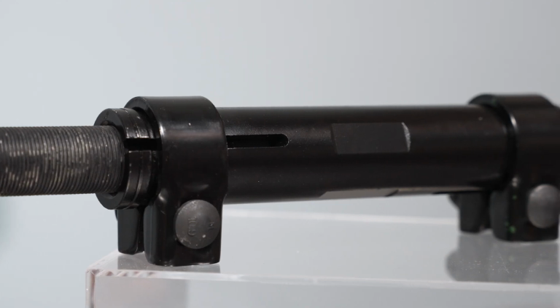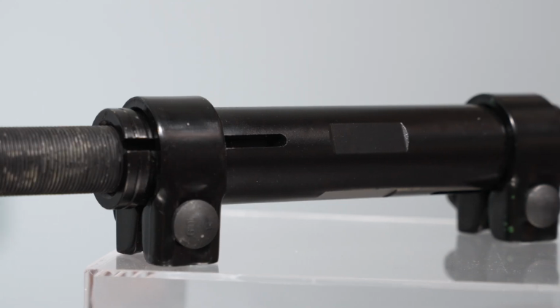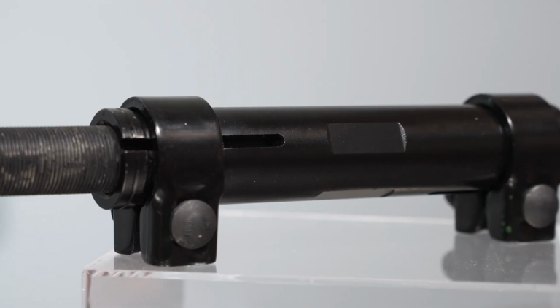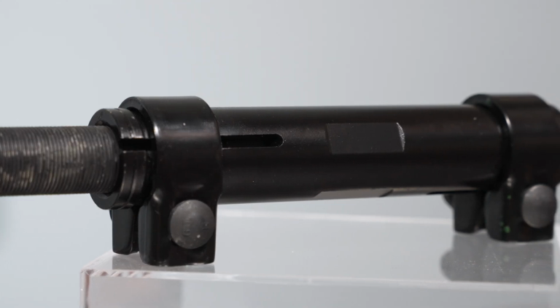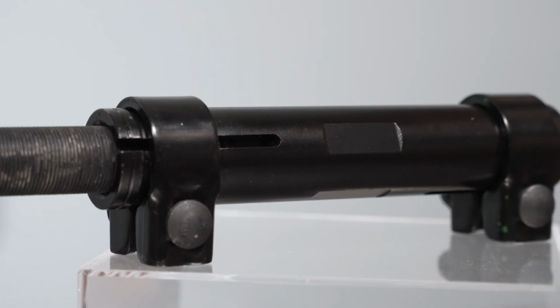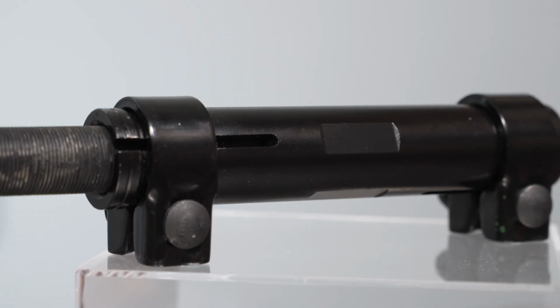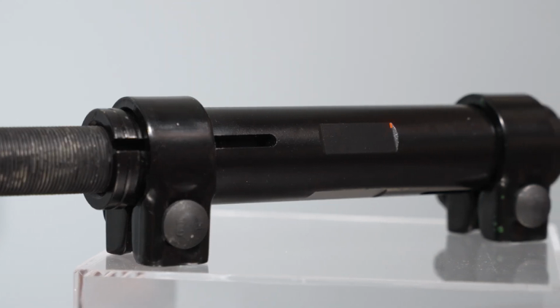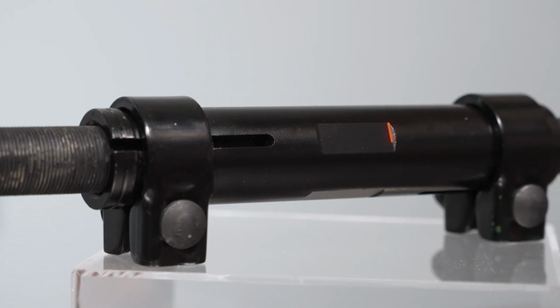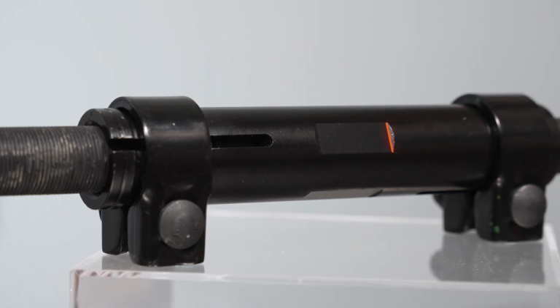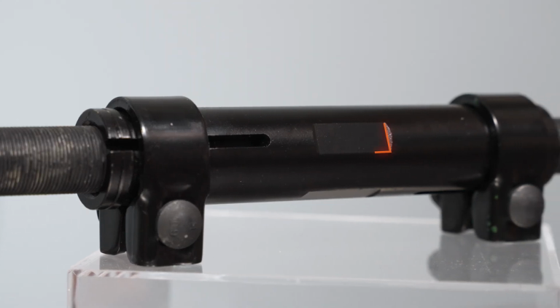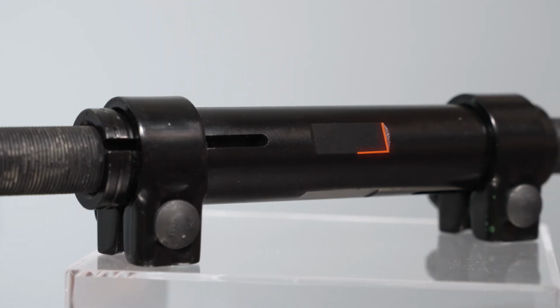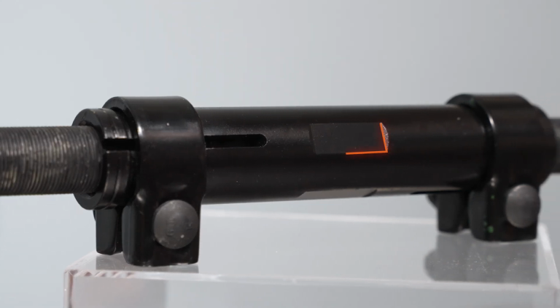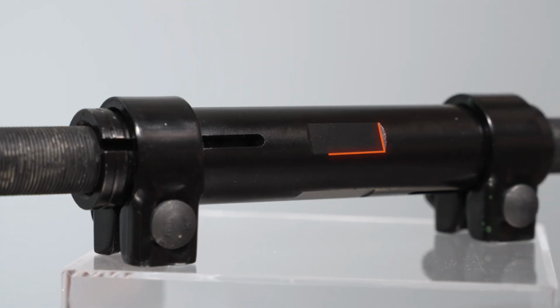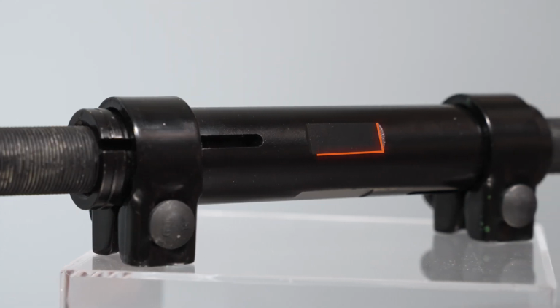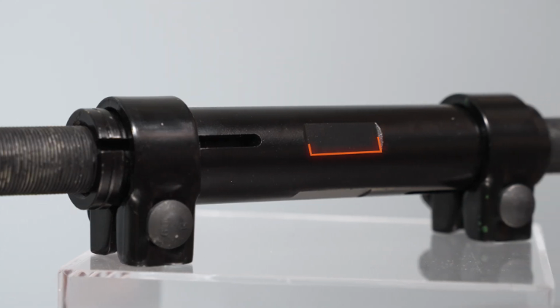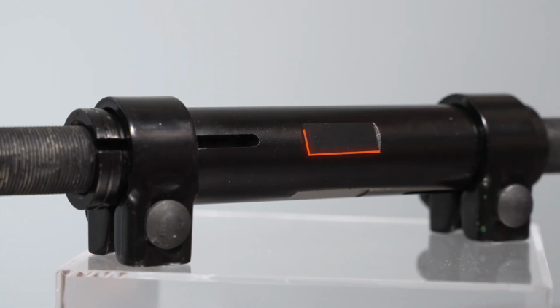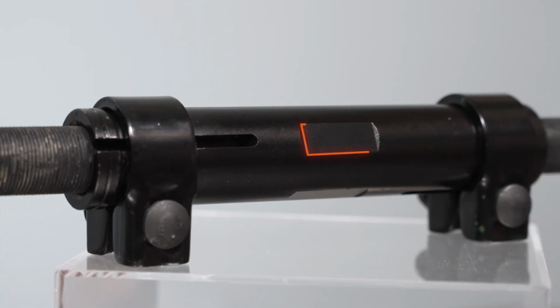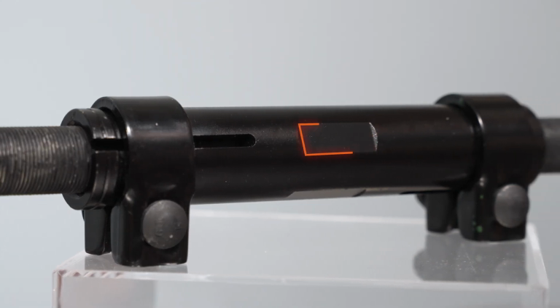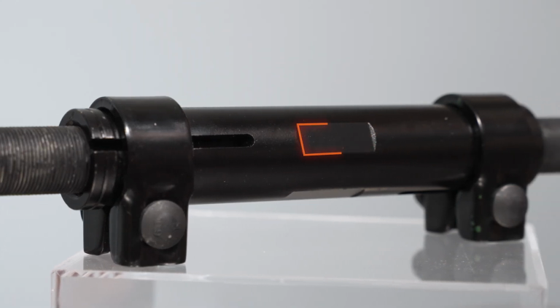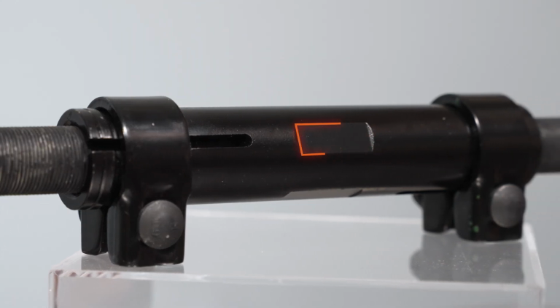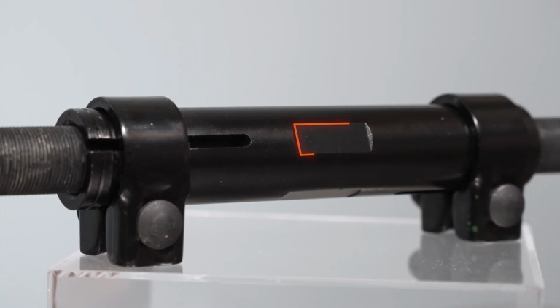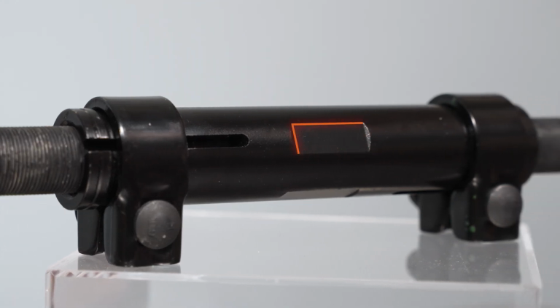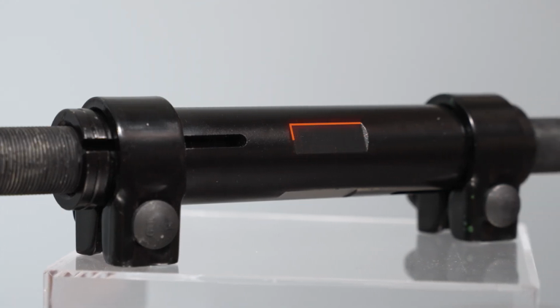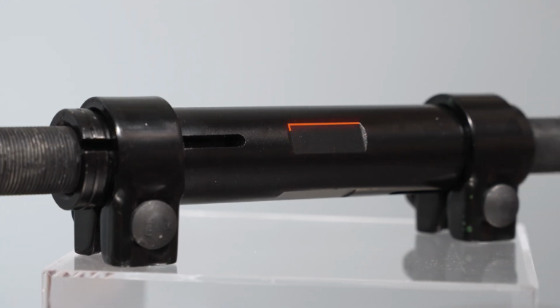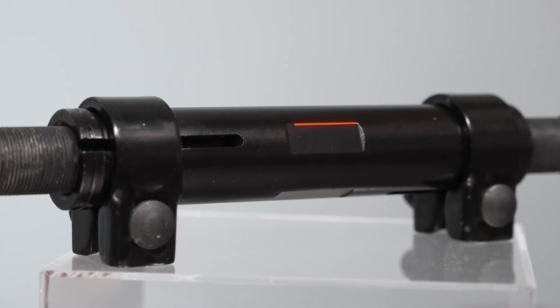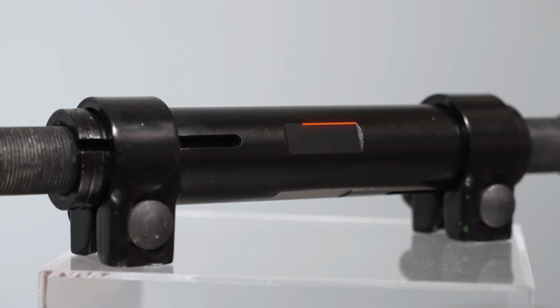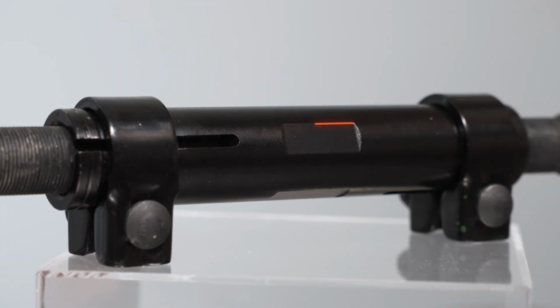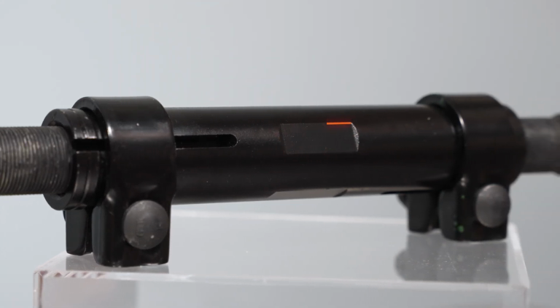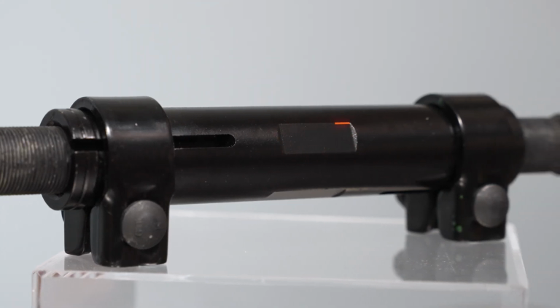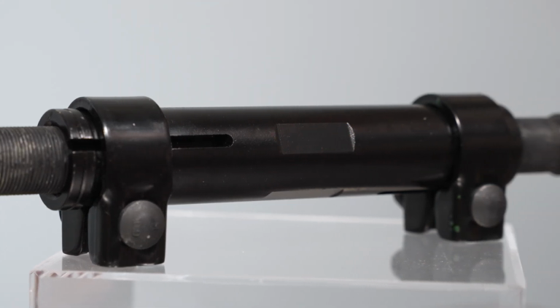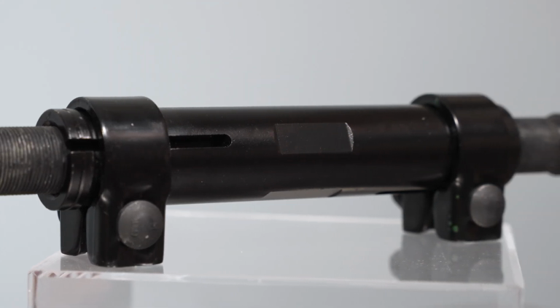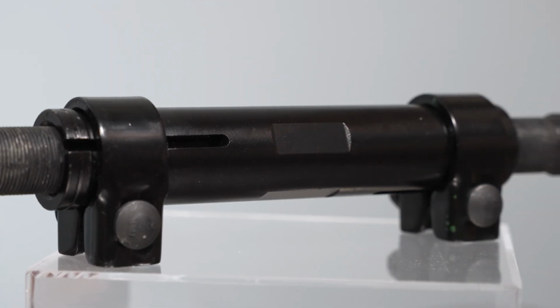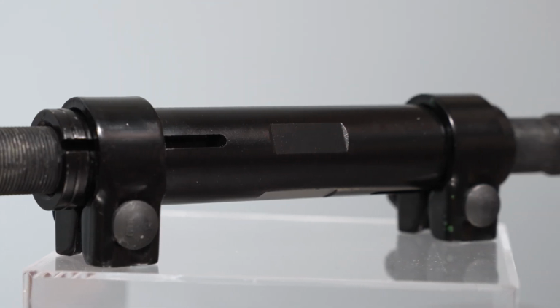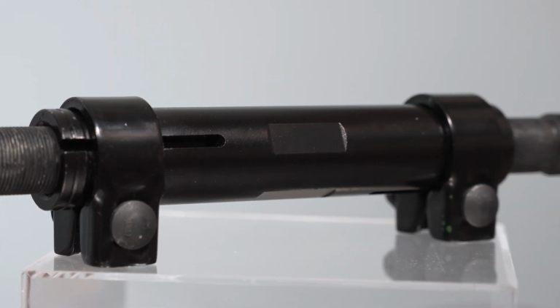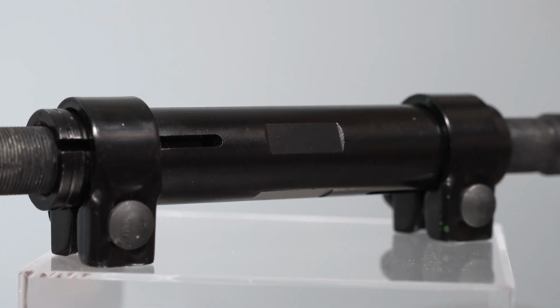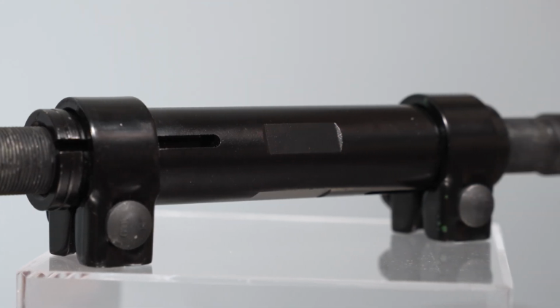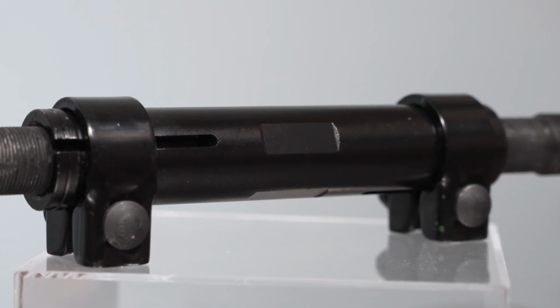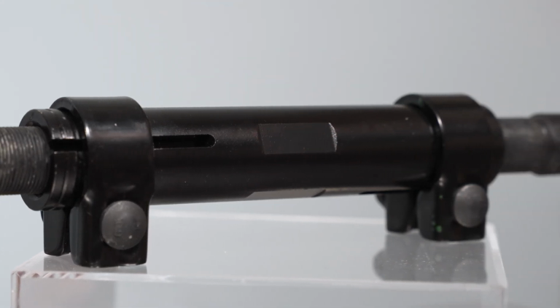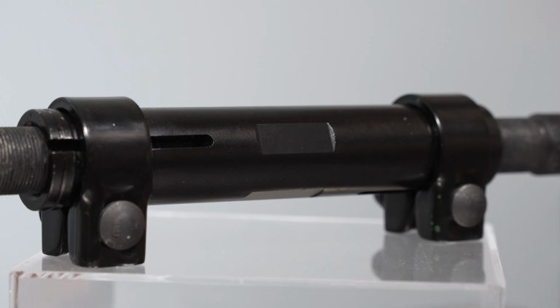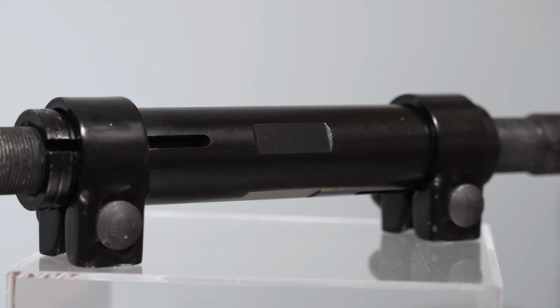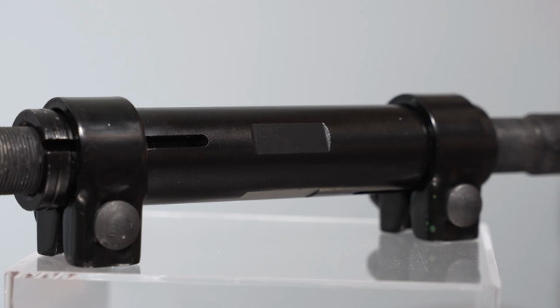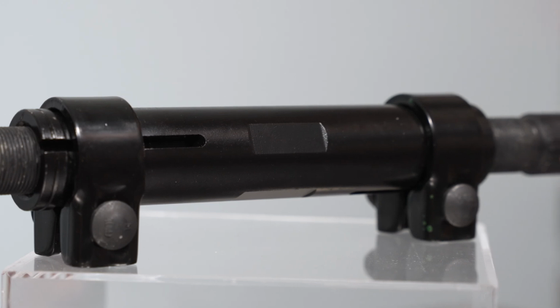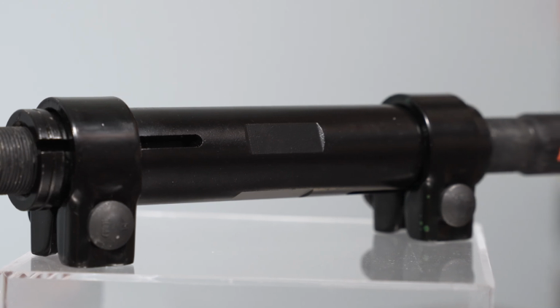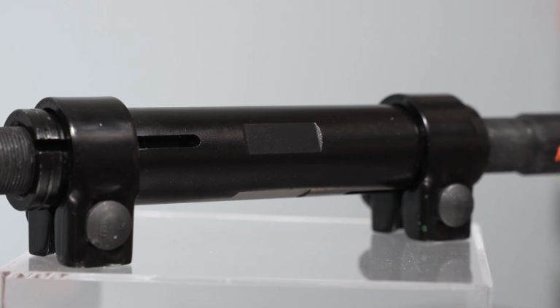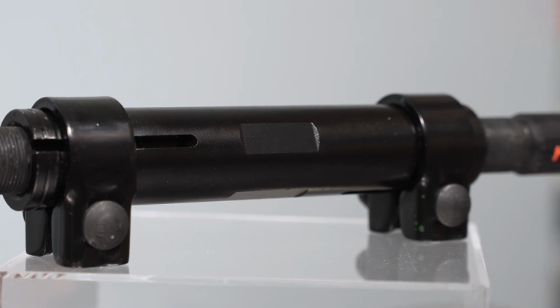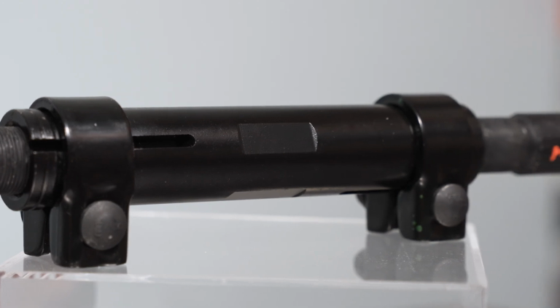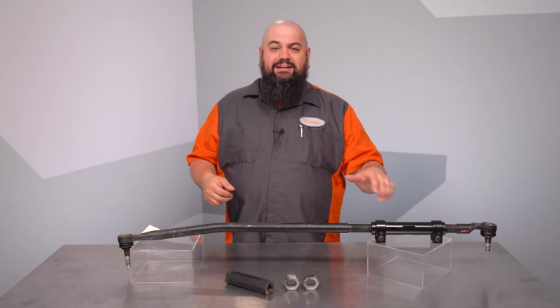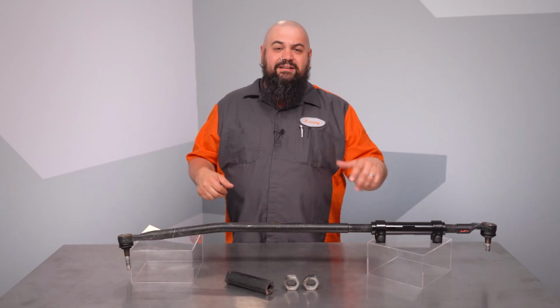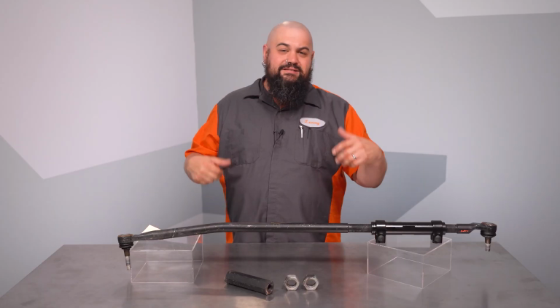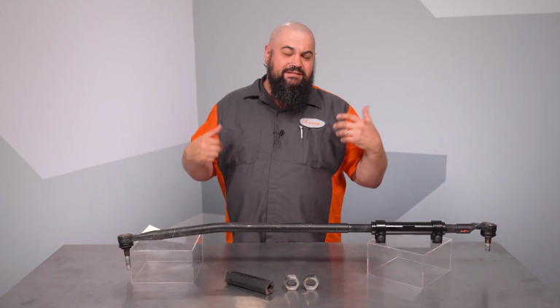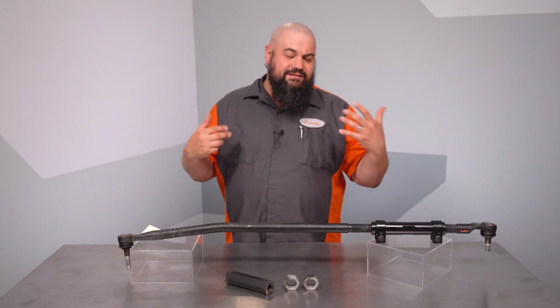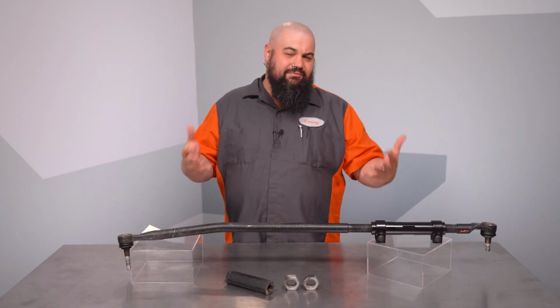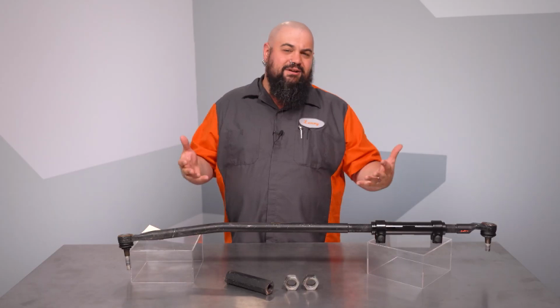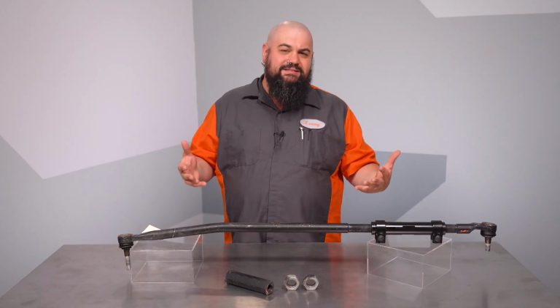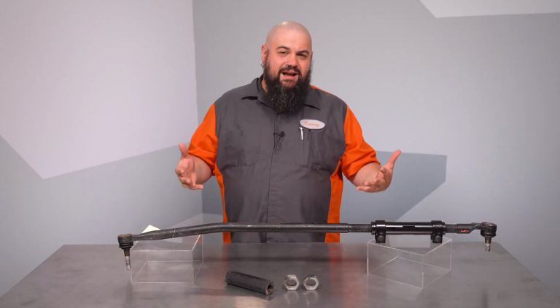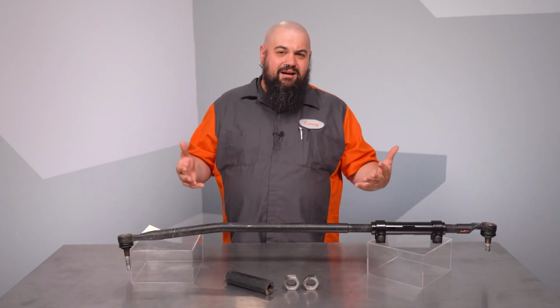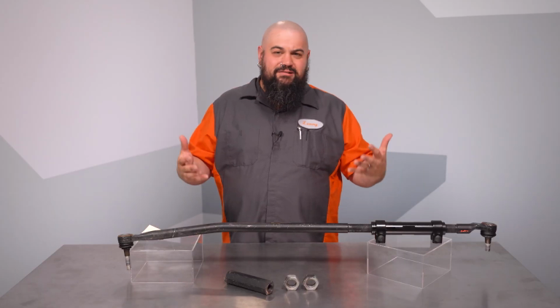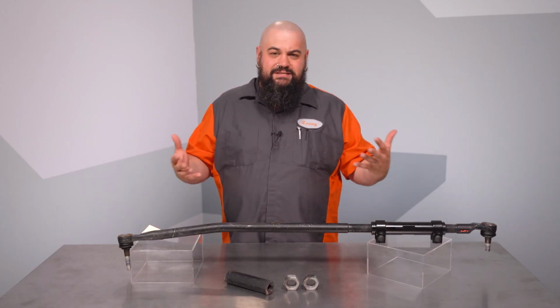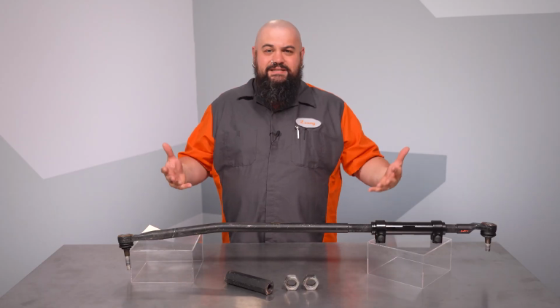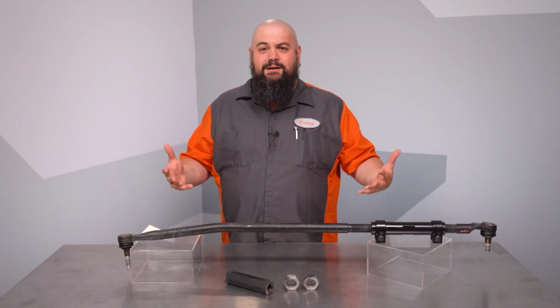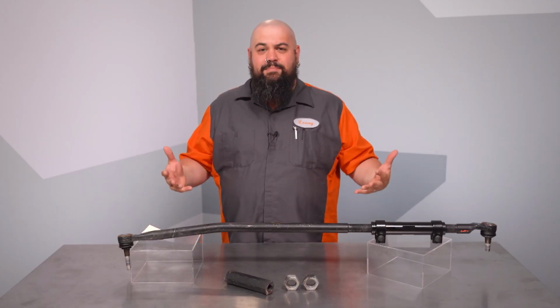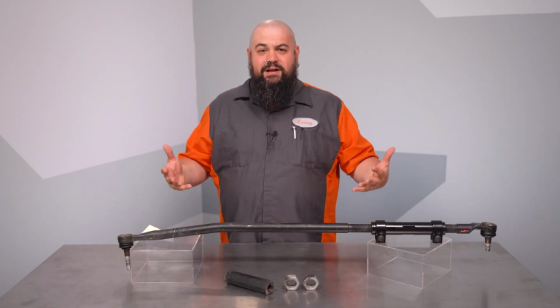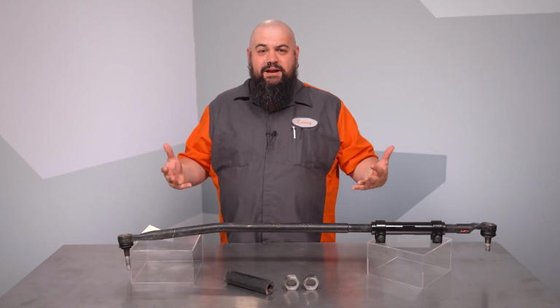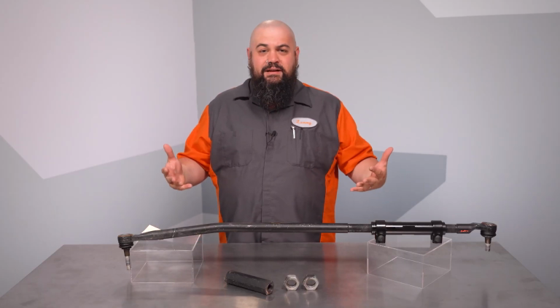Our adjuster has built-in wrench flats to make adjustments simple, and we've got an anti-corrosion coating on here so it doesn't rust out or seize up on you.